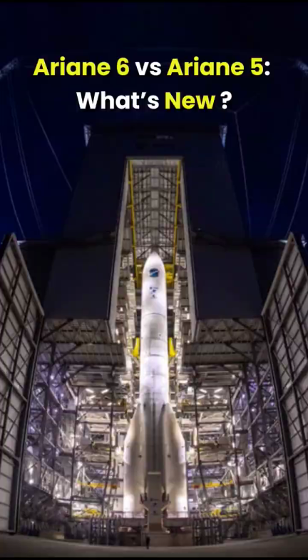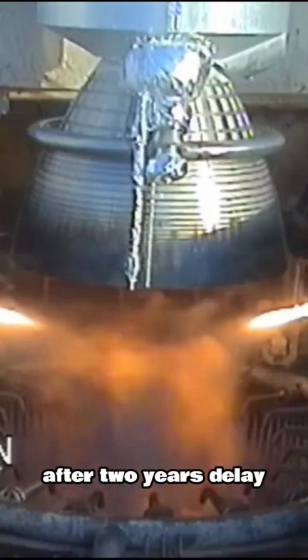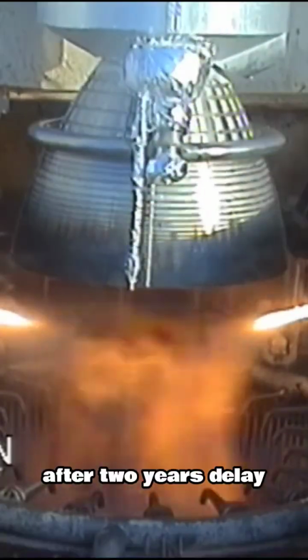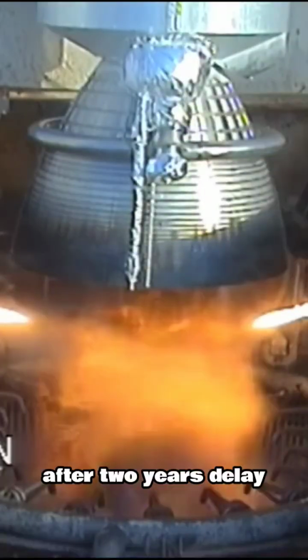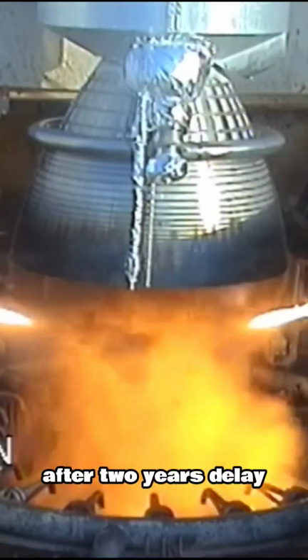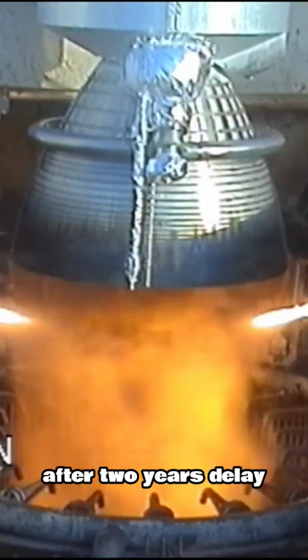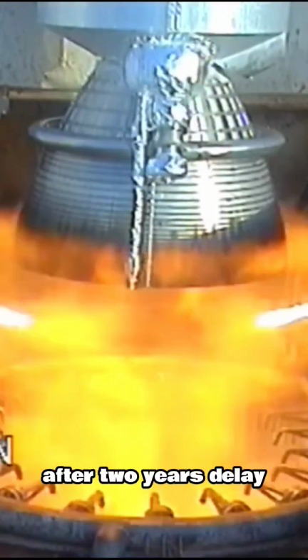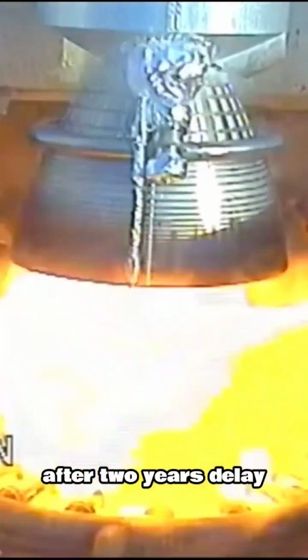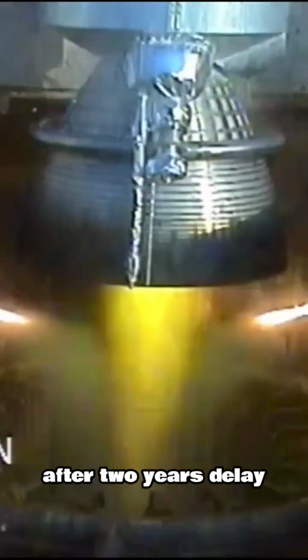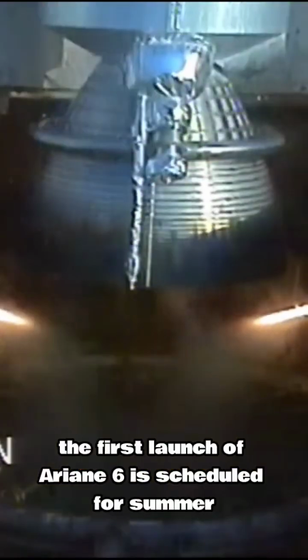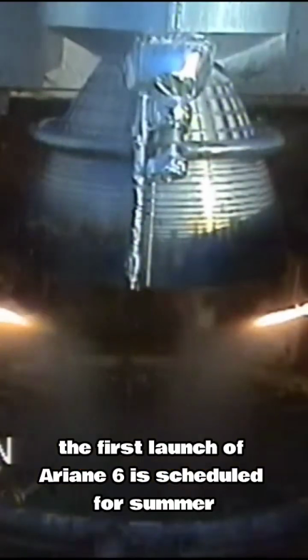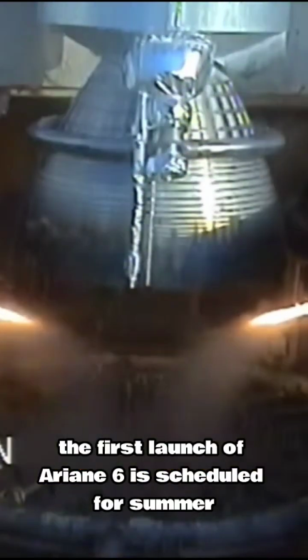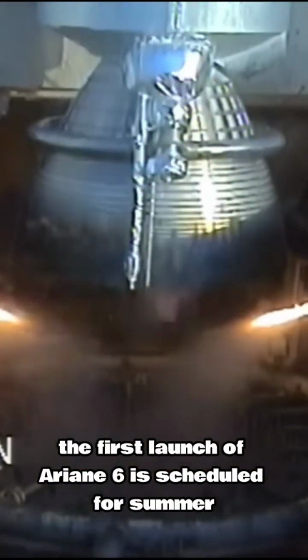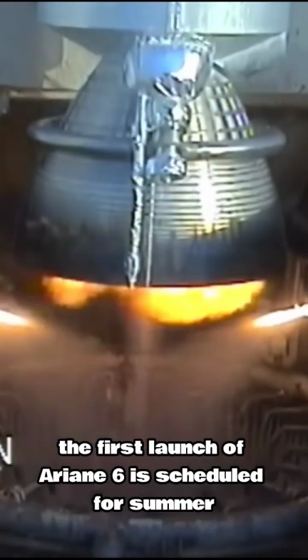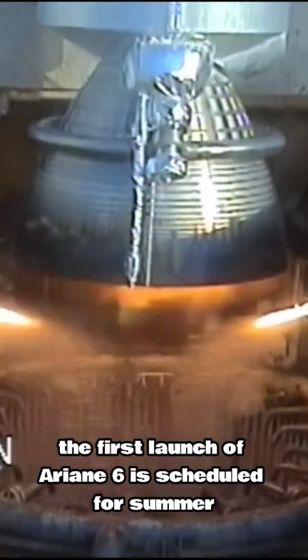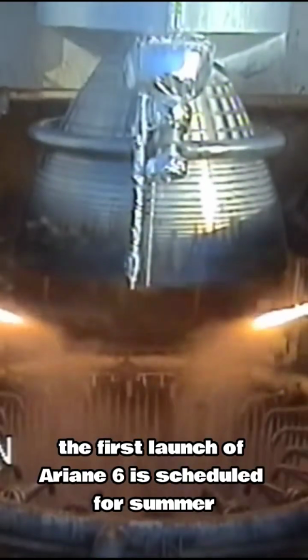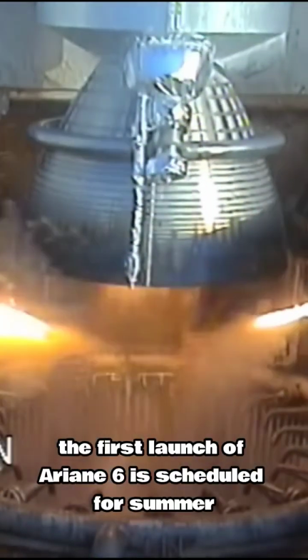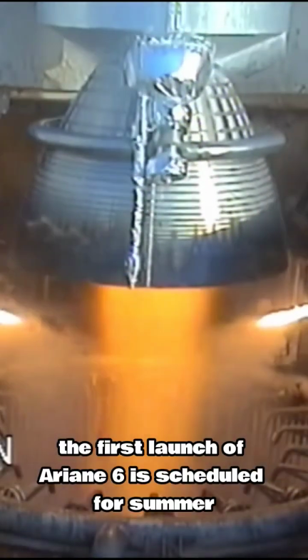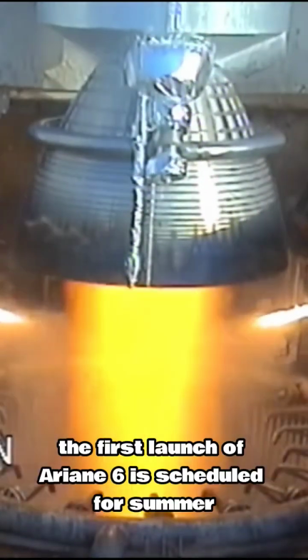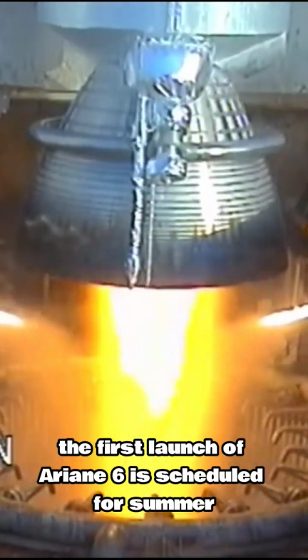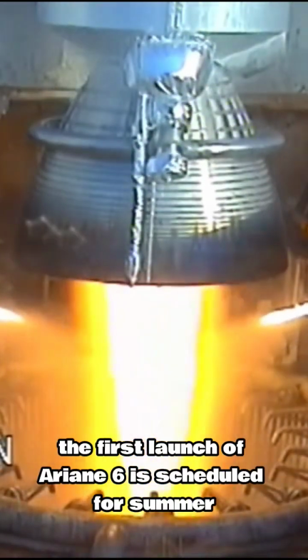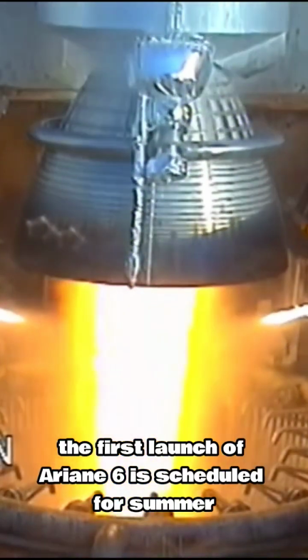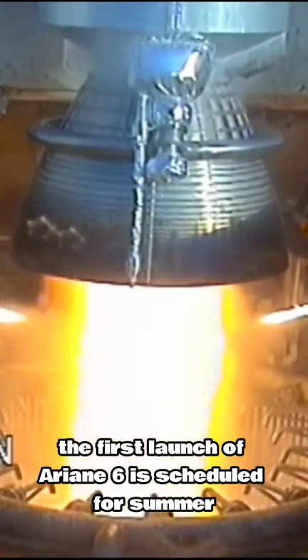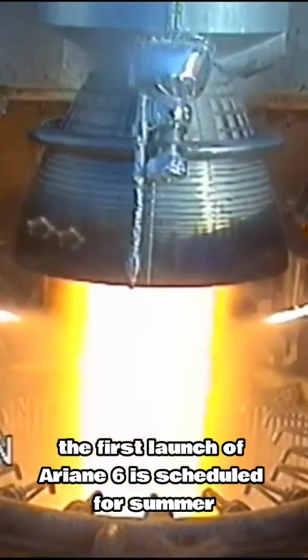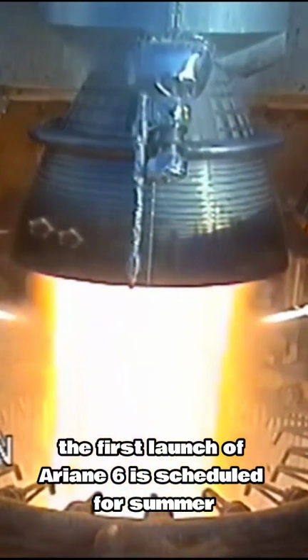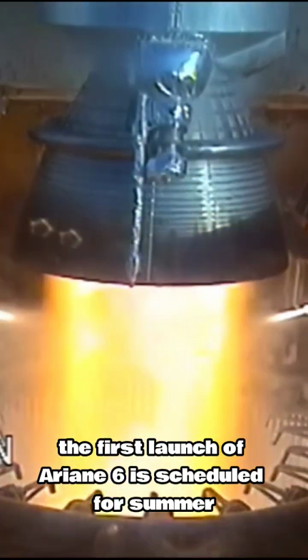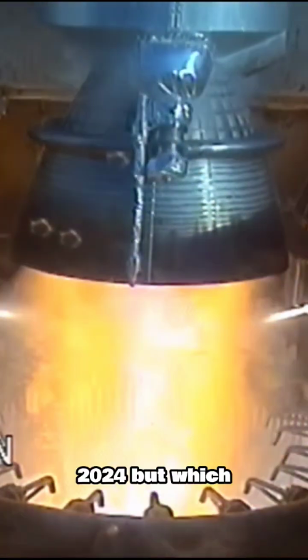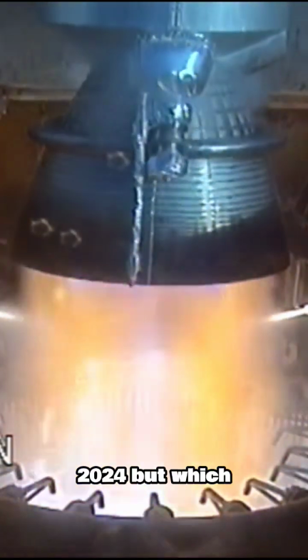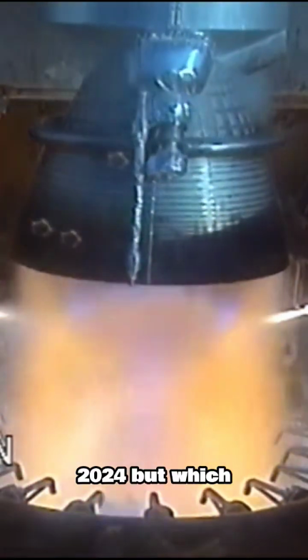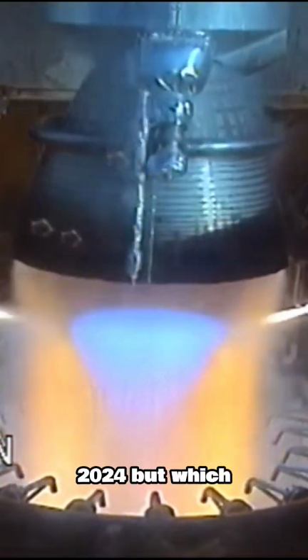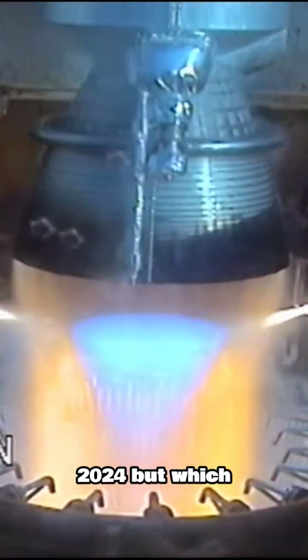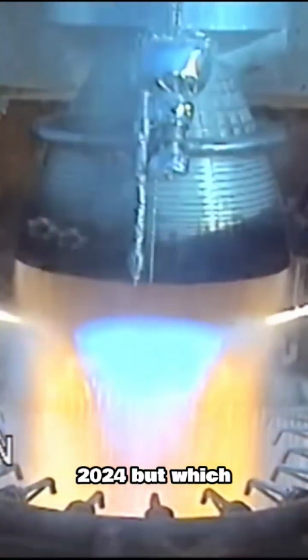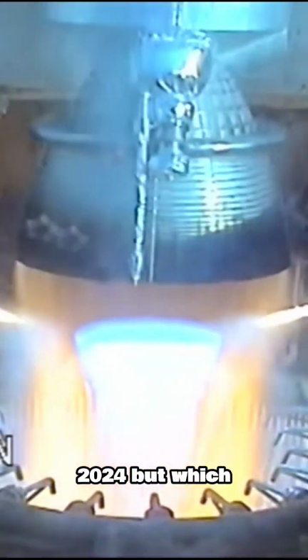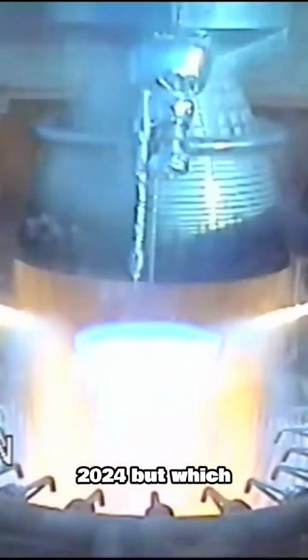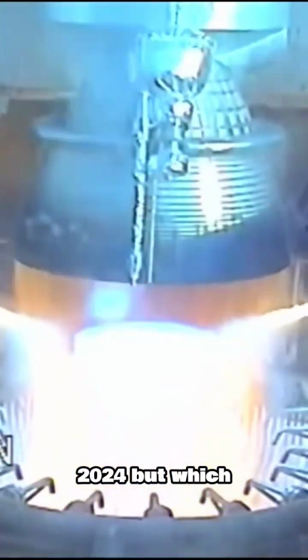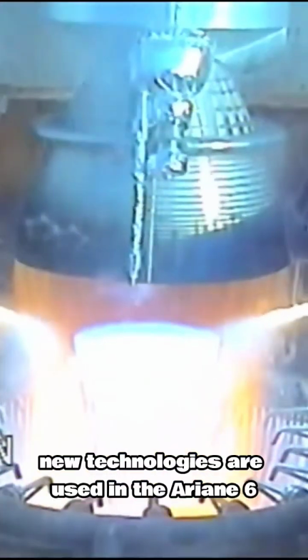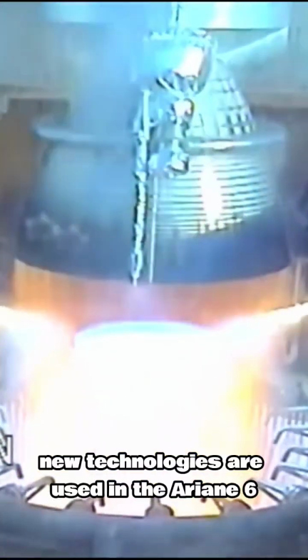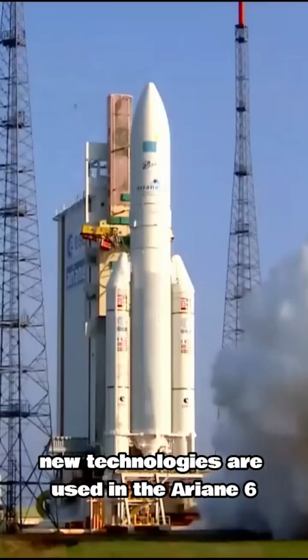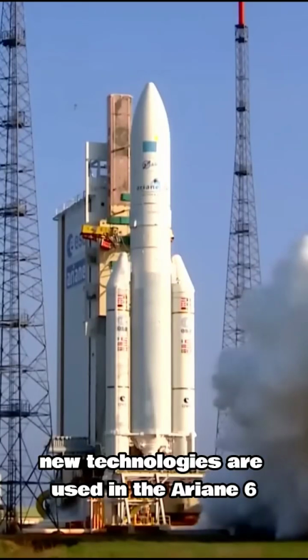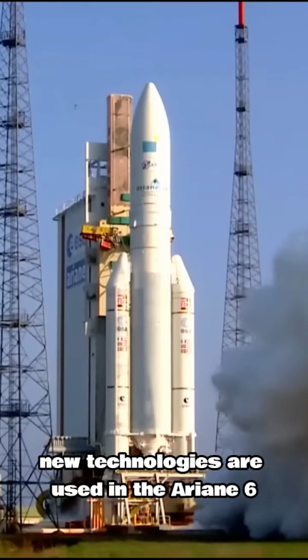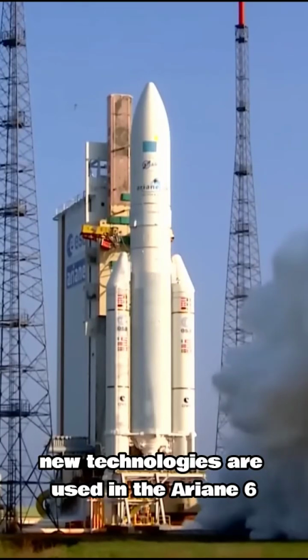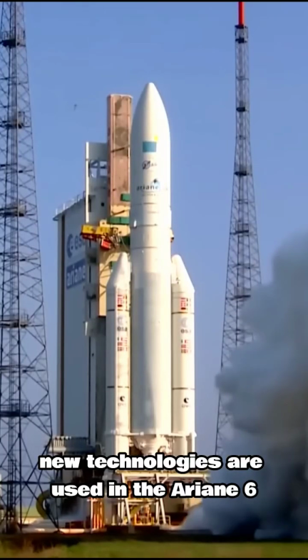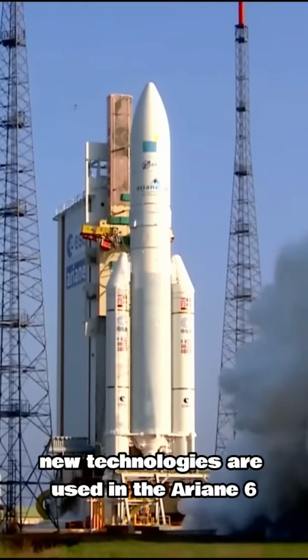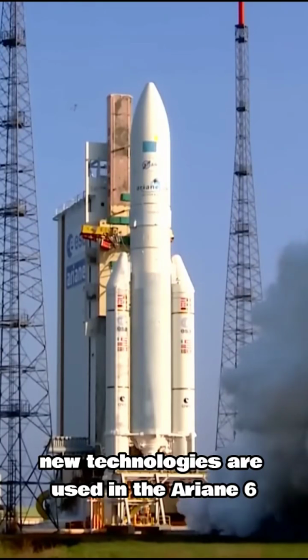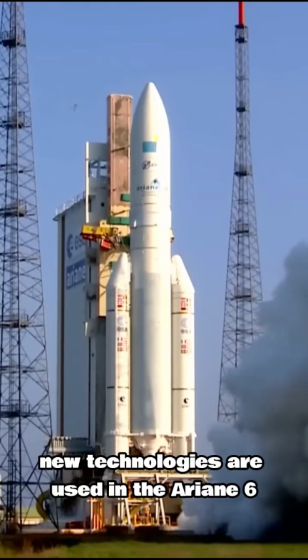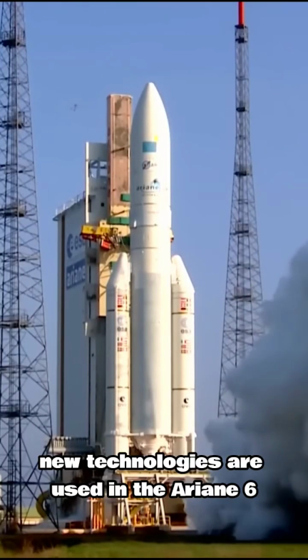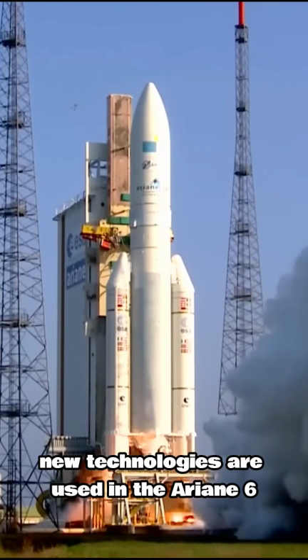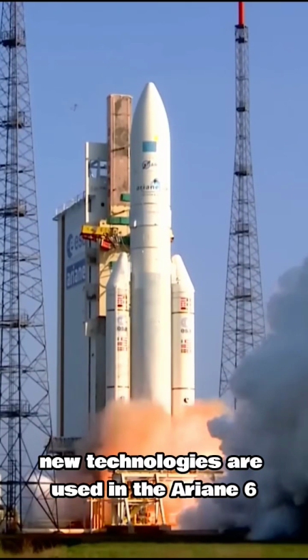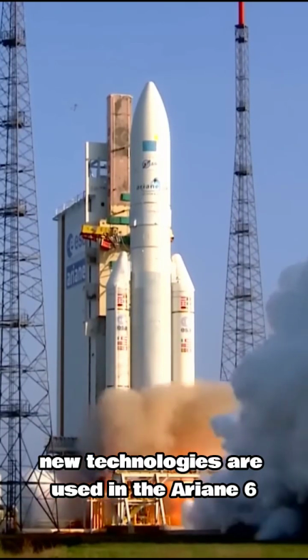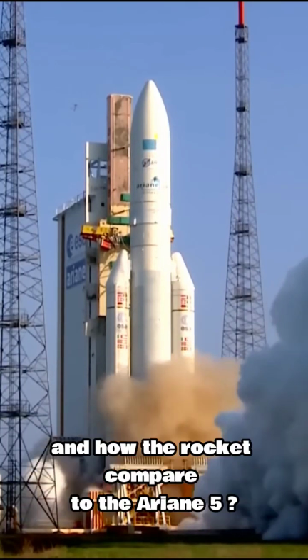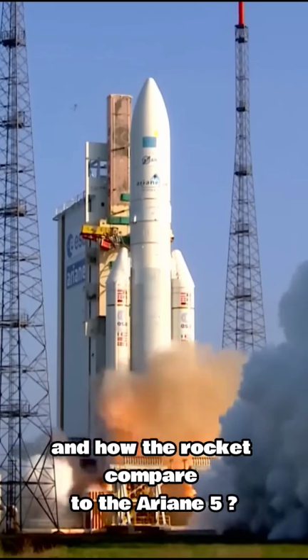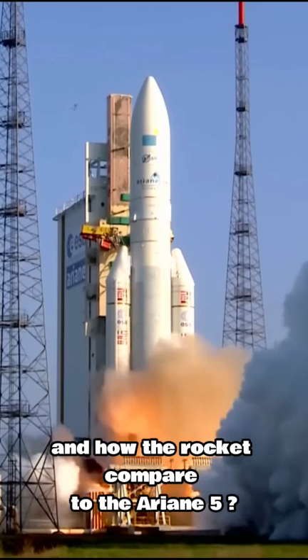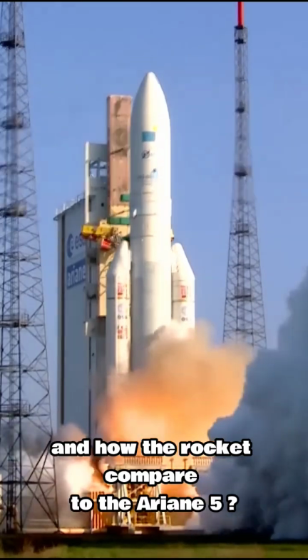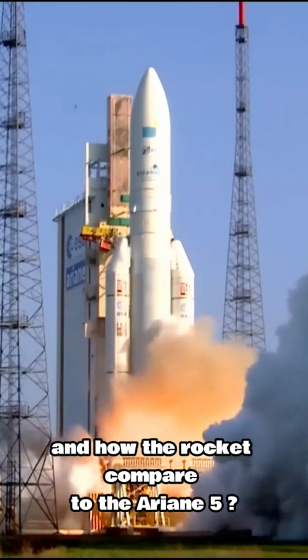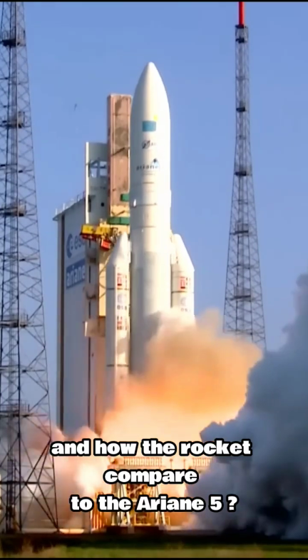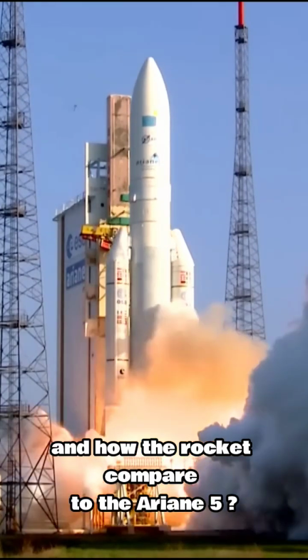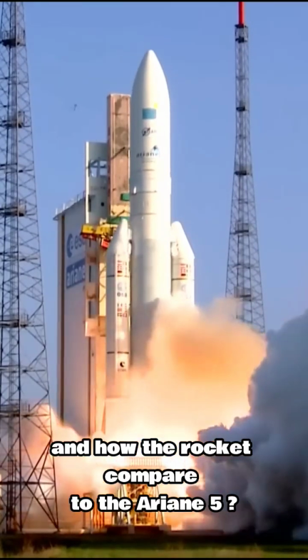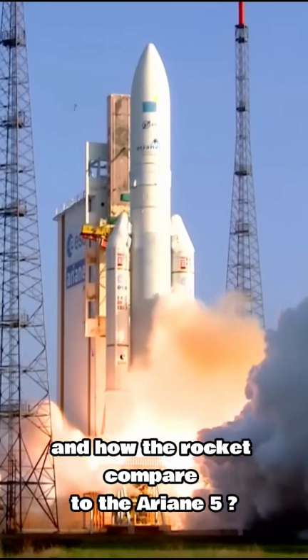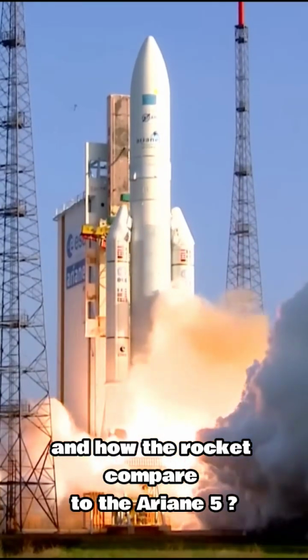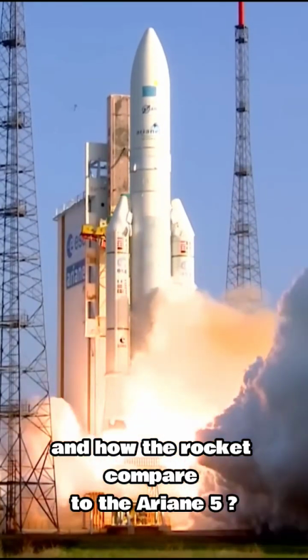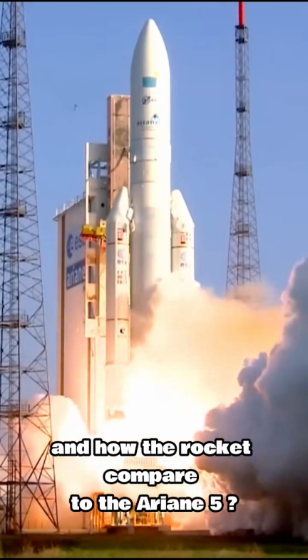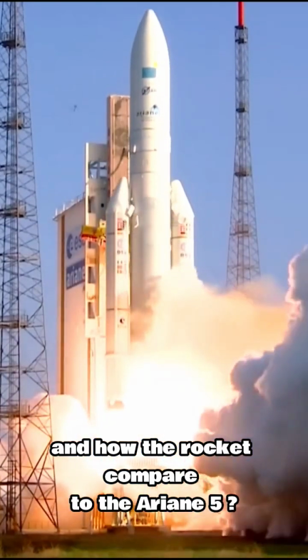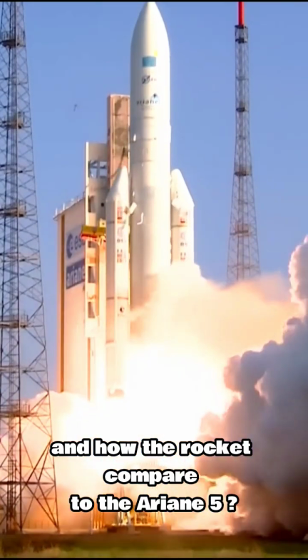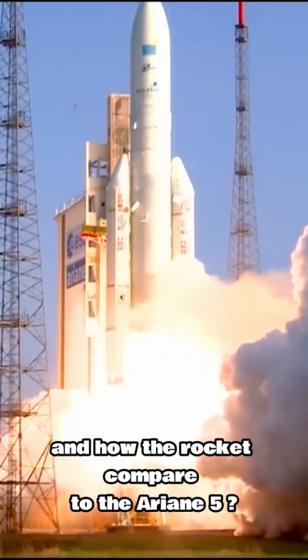After two years delay, the first launch of Ariane 6 is scheduled for summer 2024. But which new technologies are used in the Ariane 6 and how does the rocket compare to the Ariane 5?